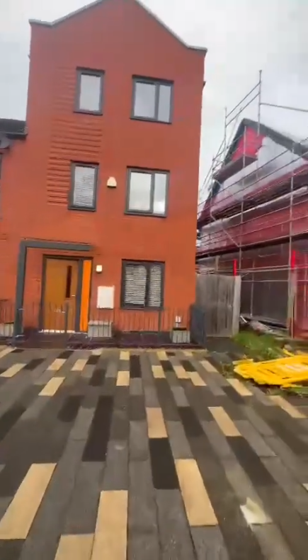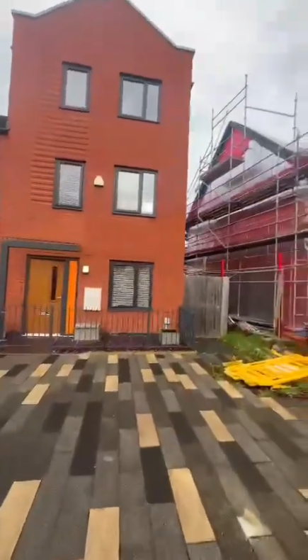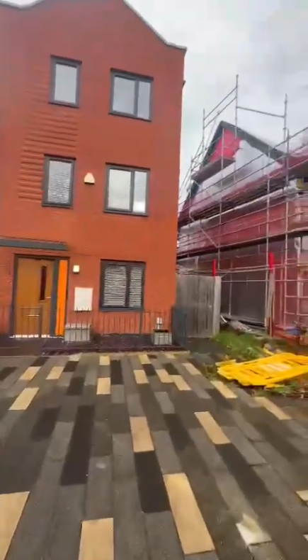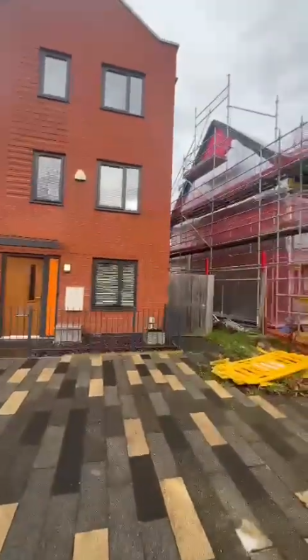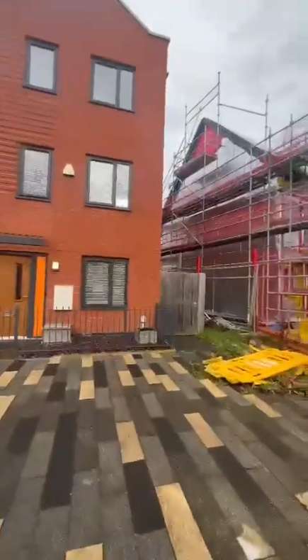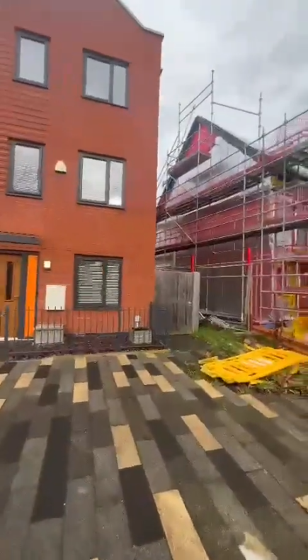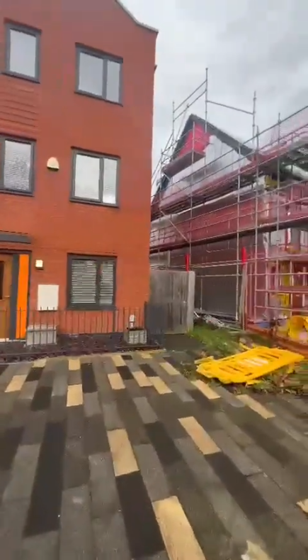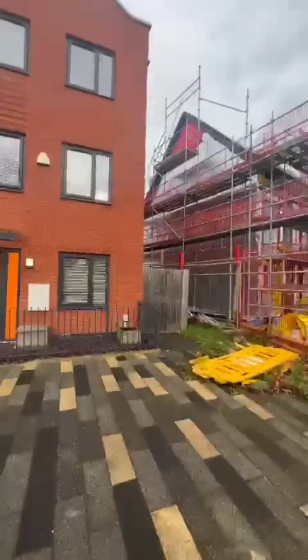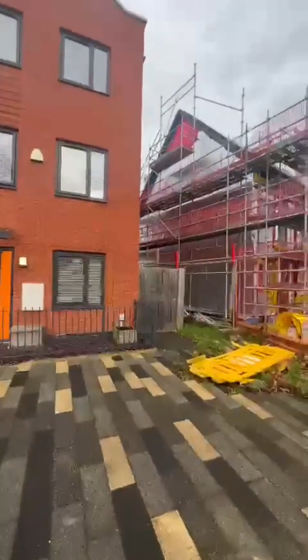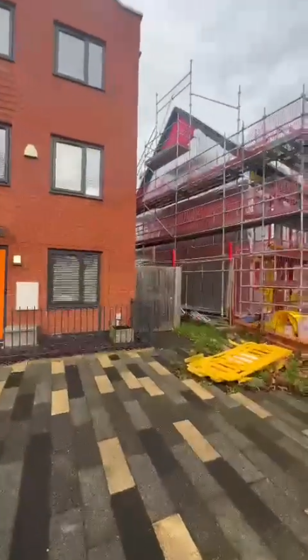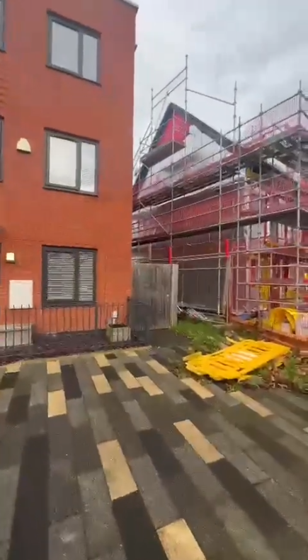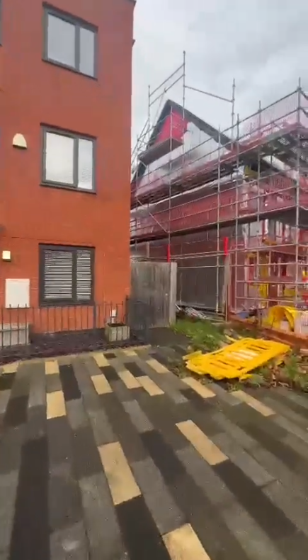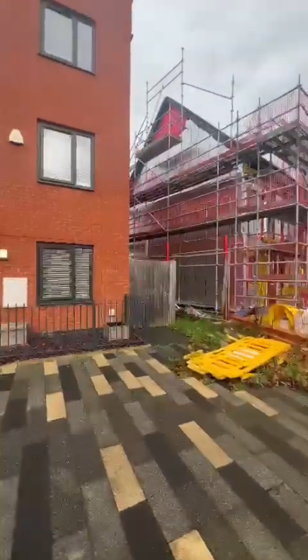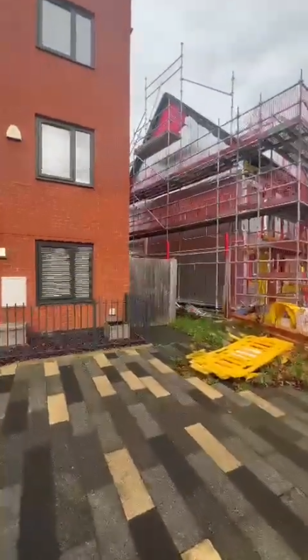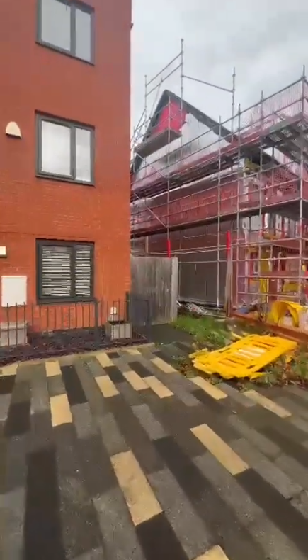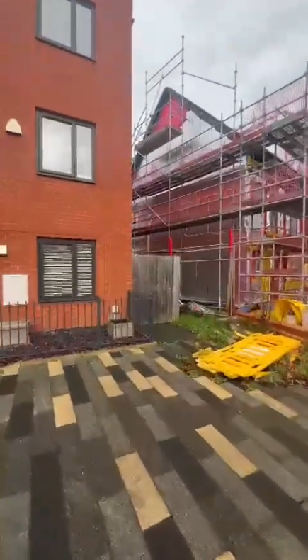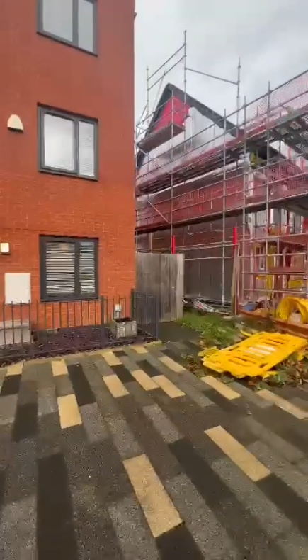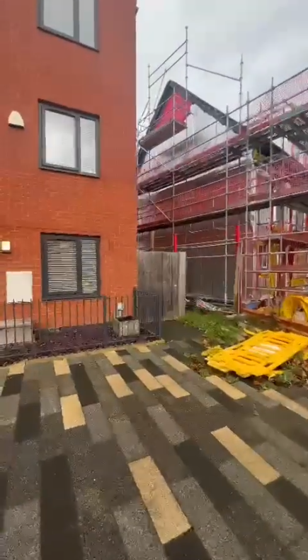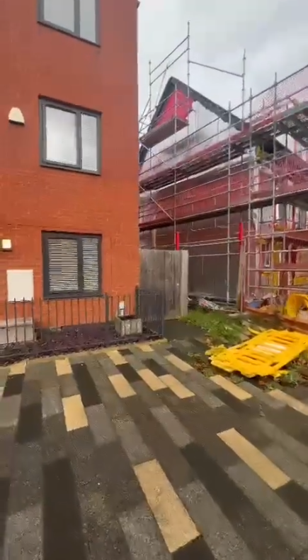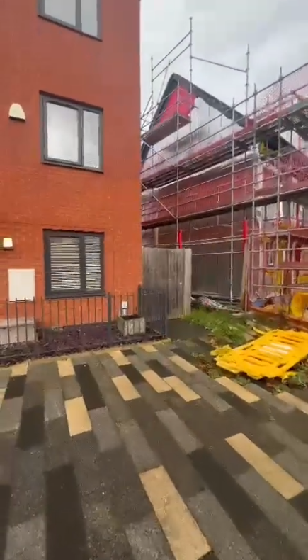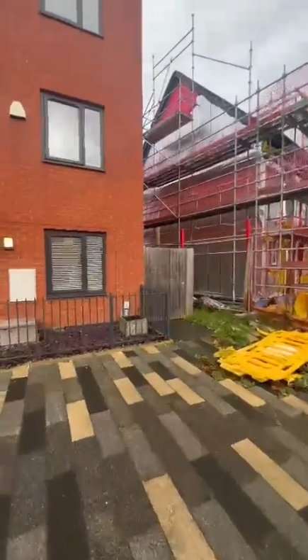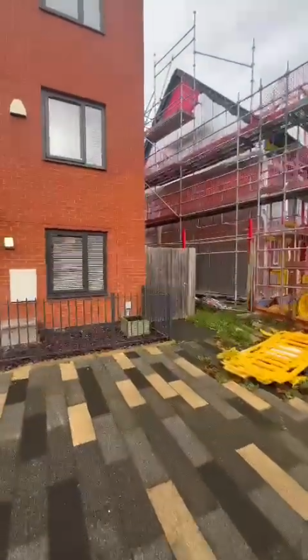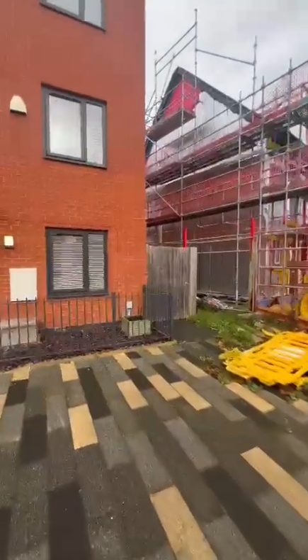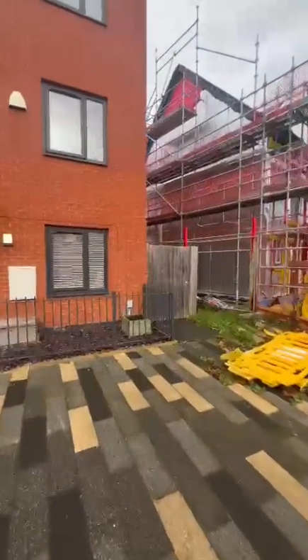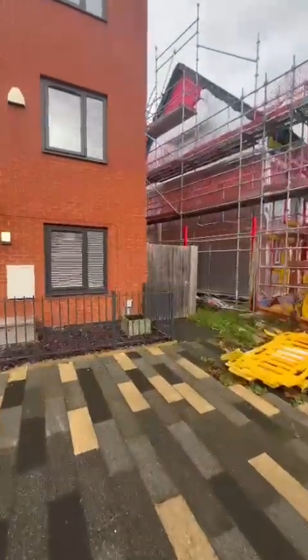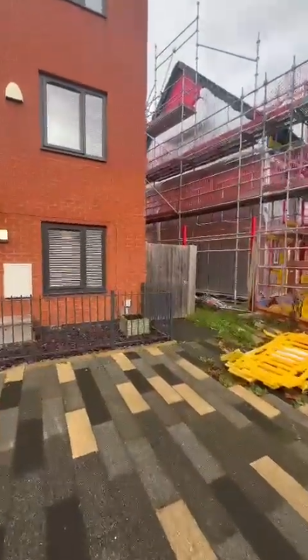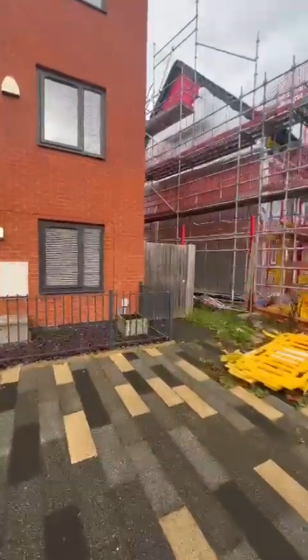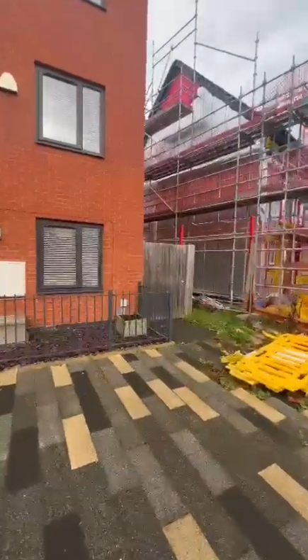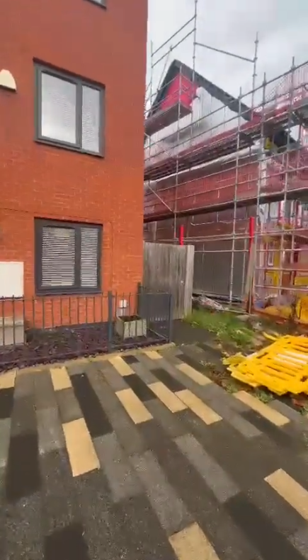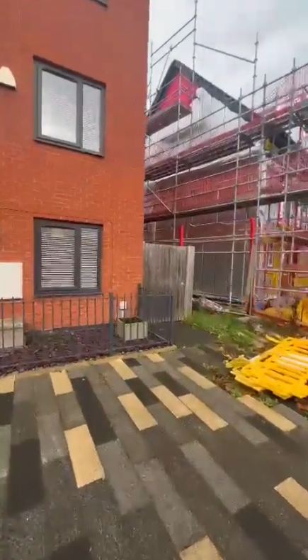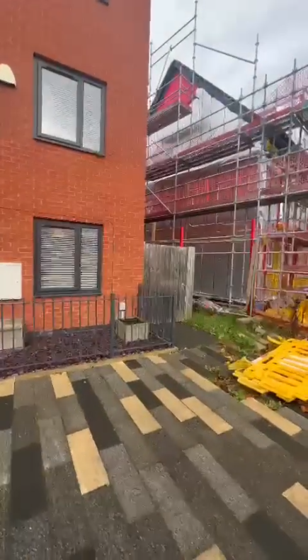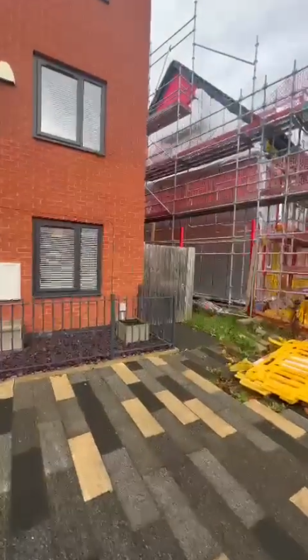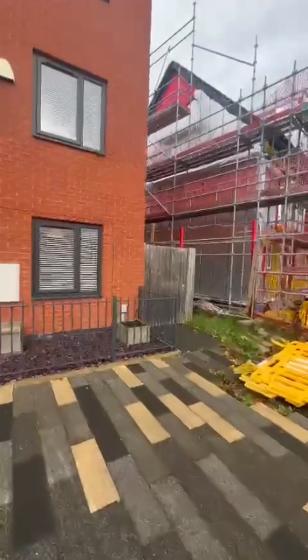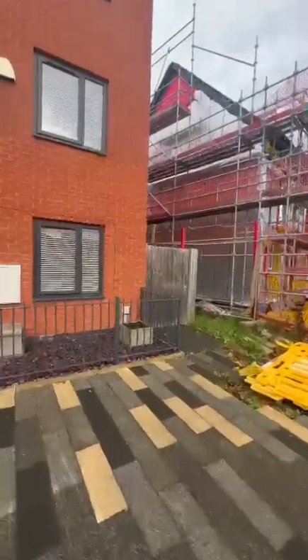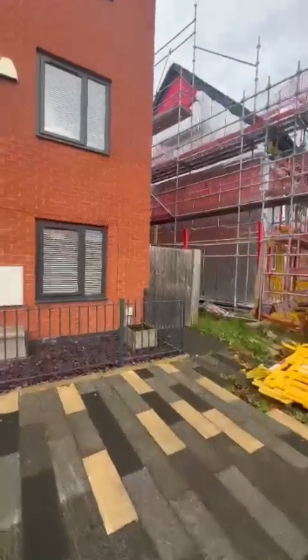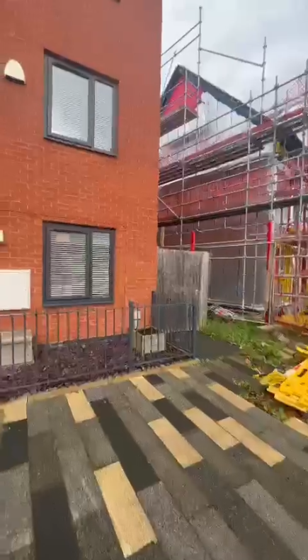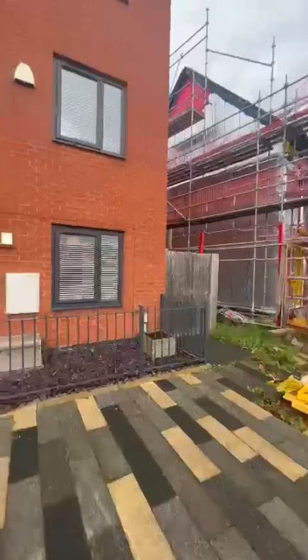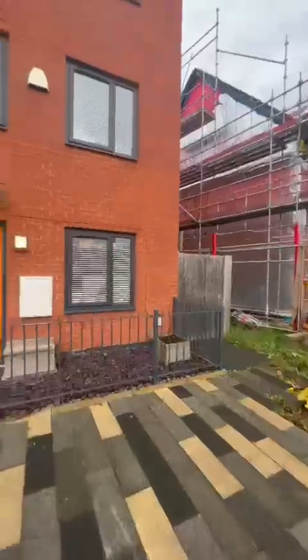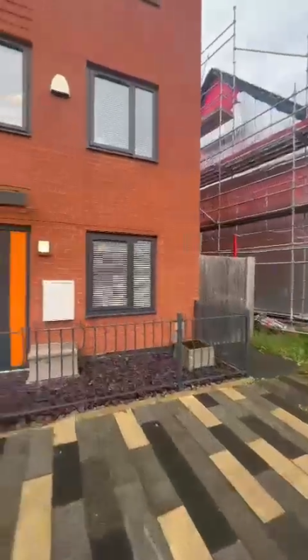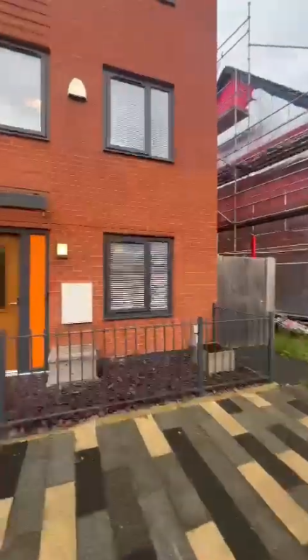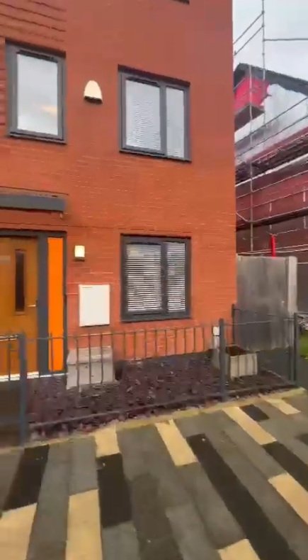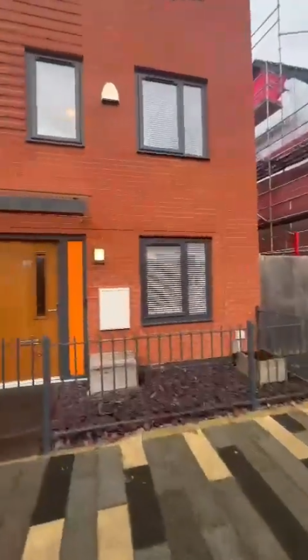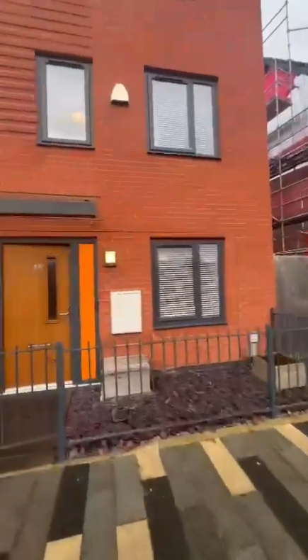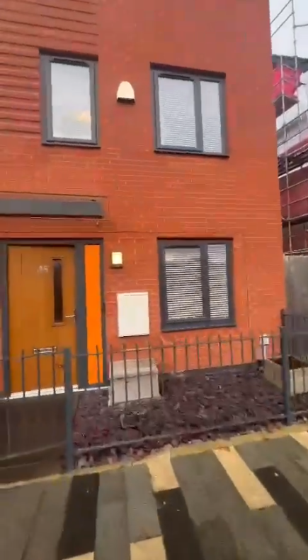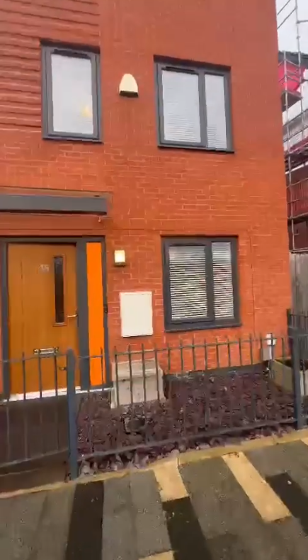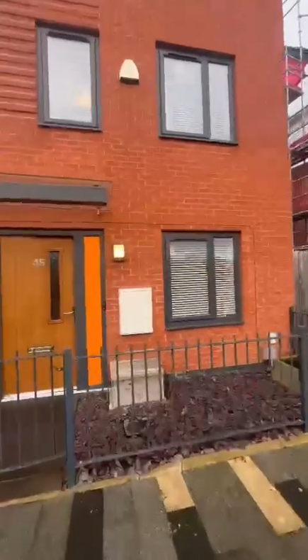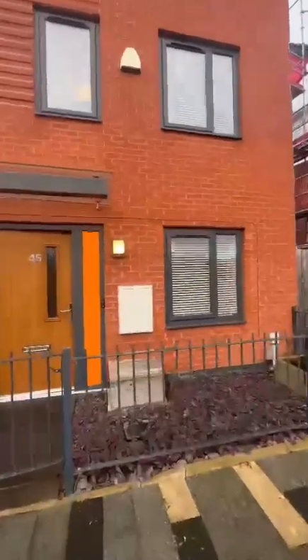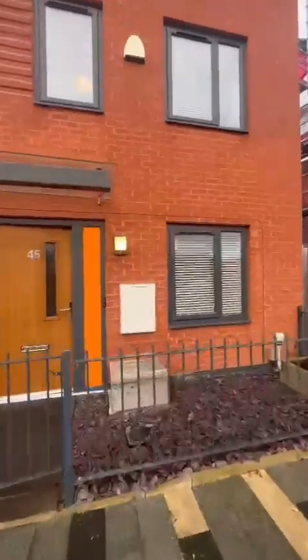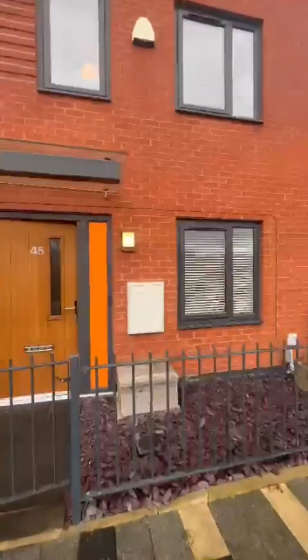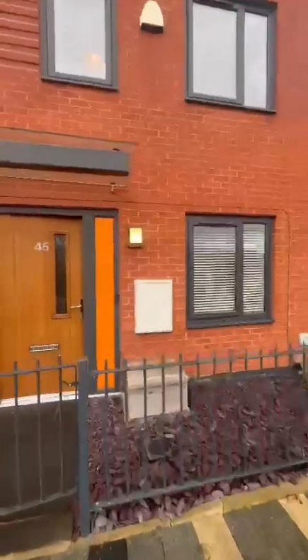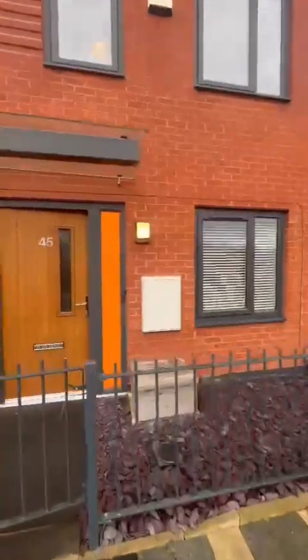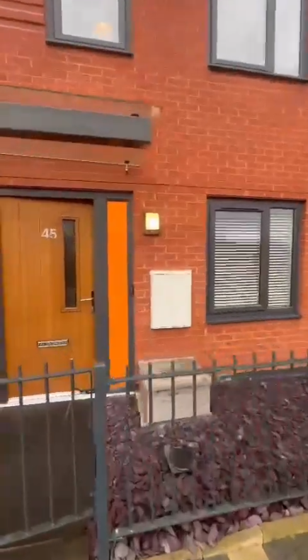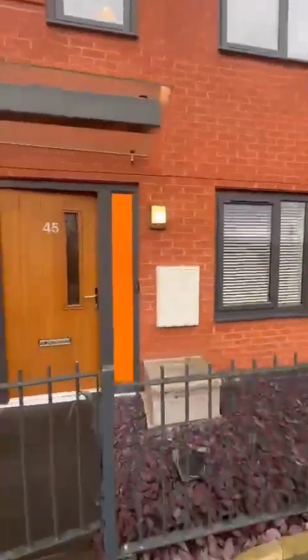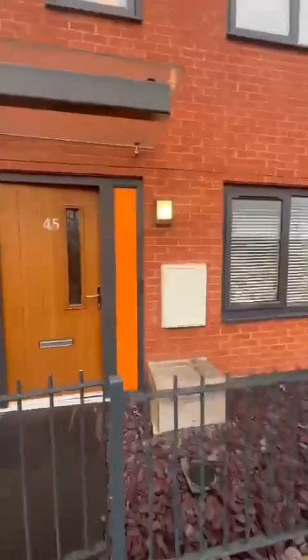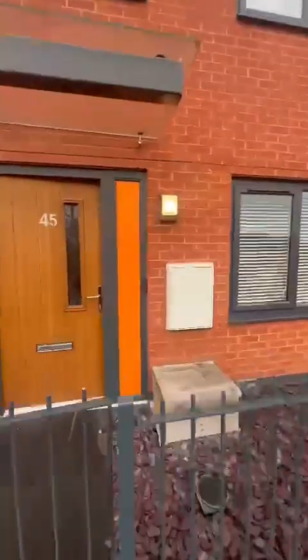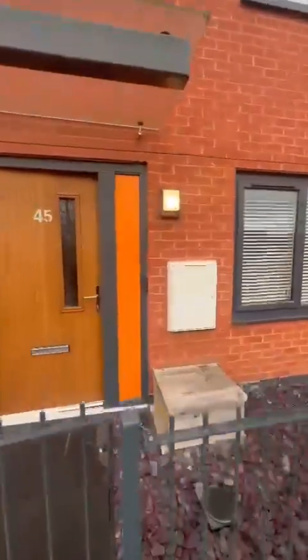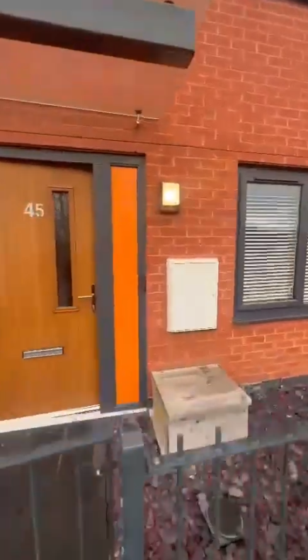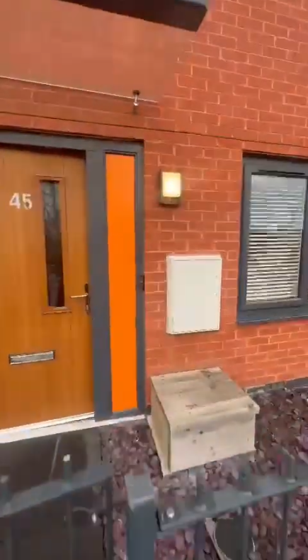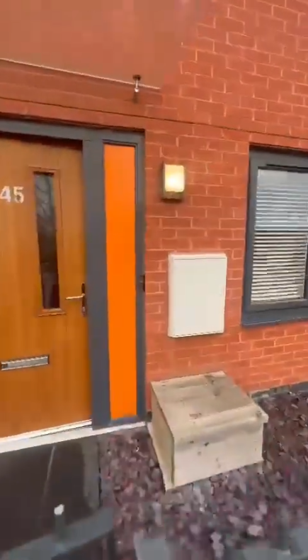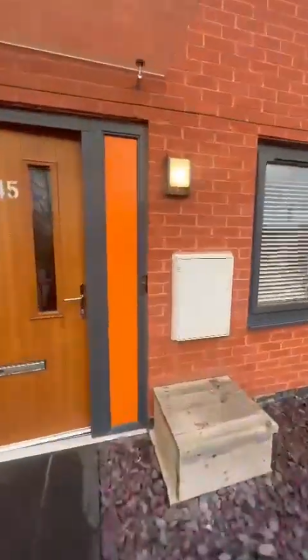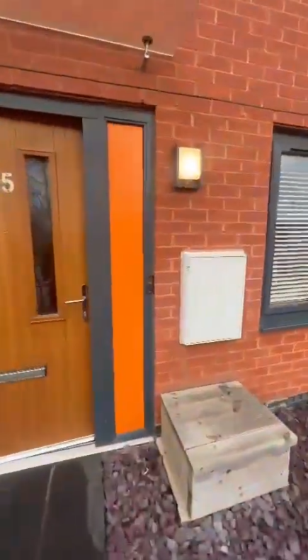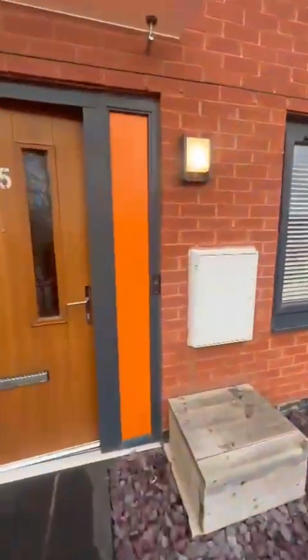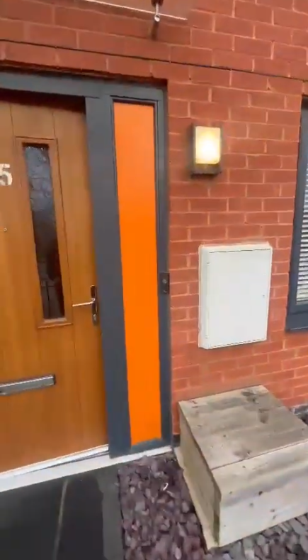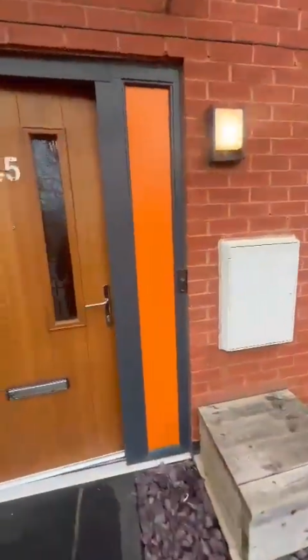You'll notice there is some building works to the right just there, which is a whole new development that's being built. Let's go in and take a look.